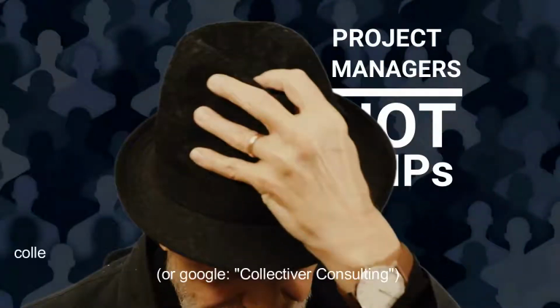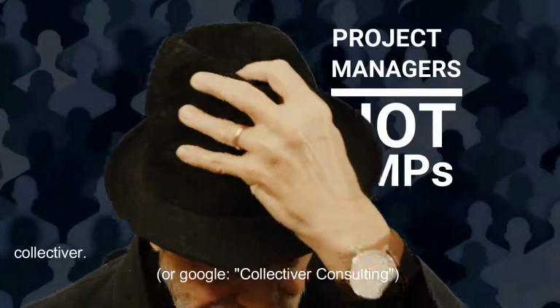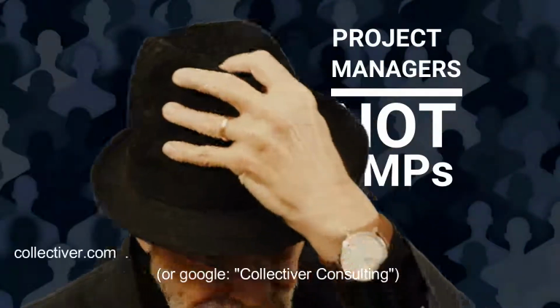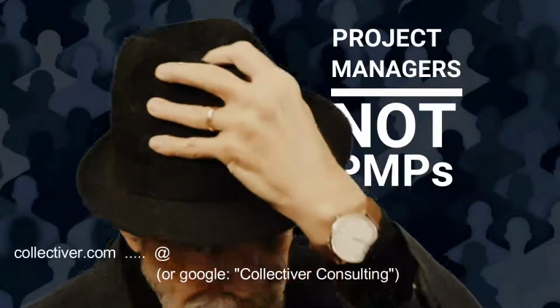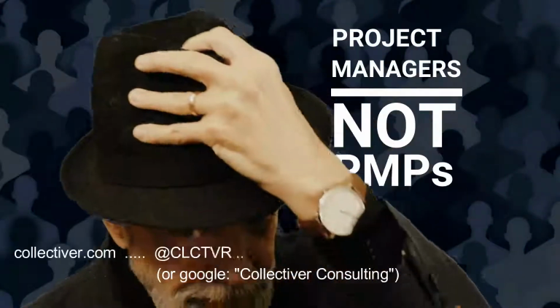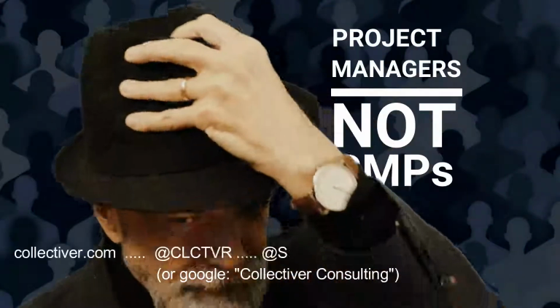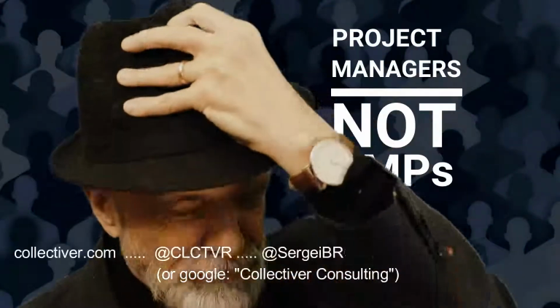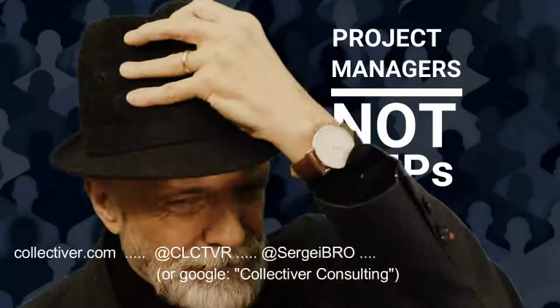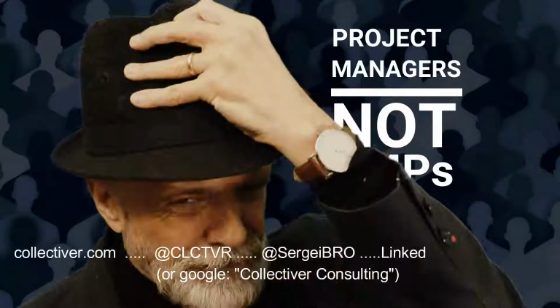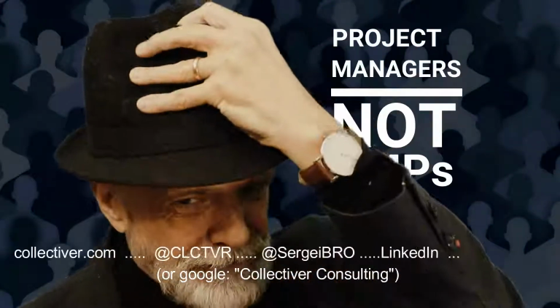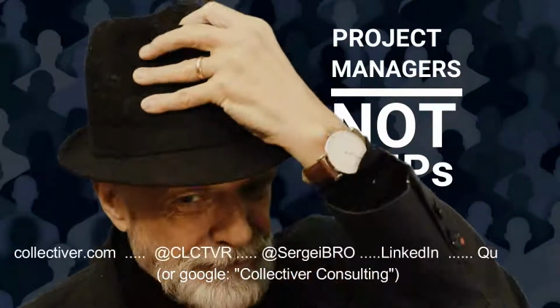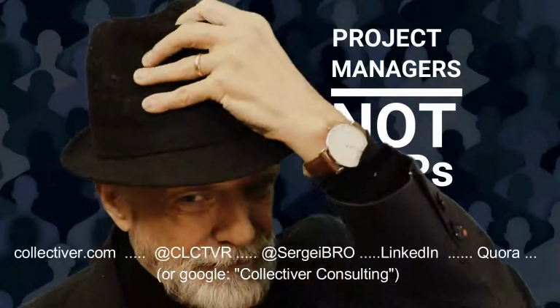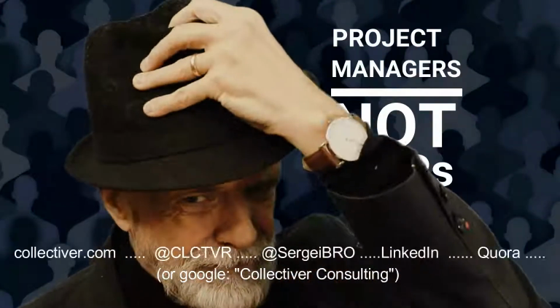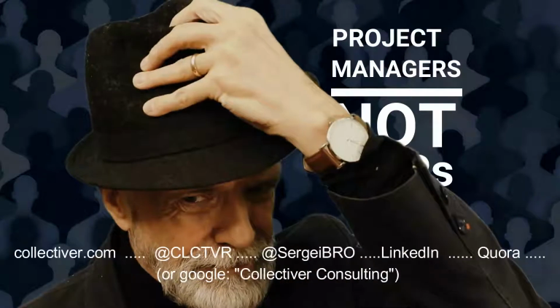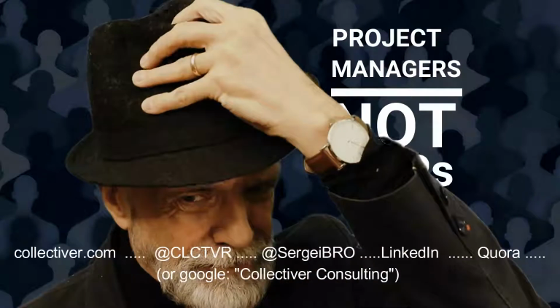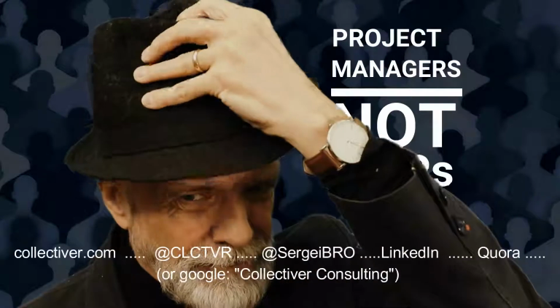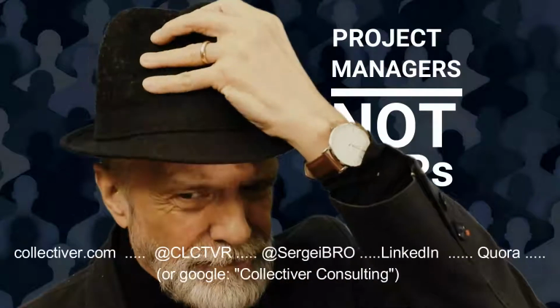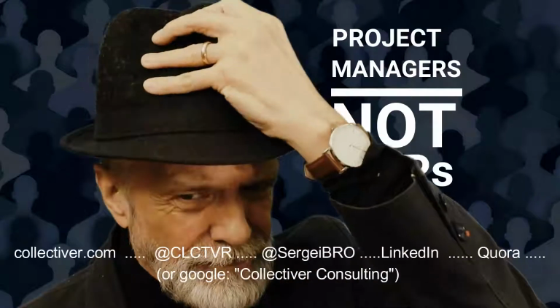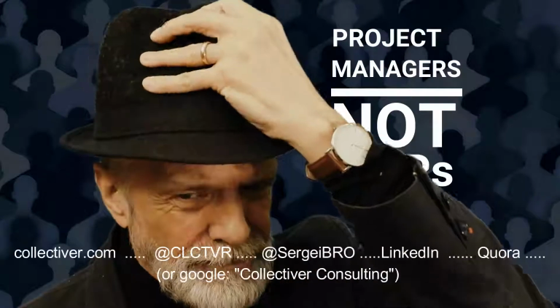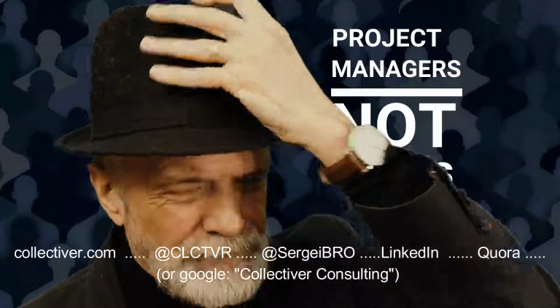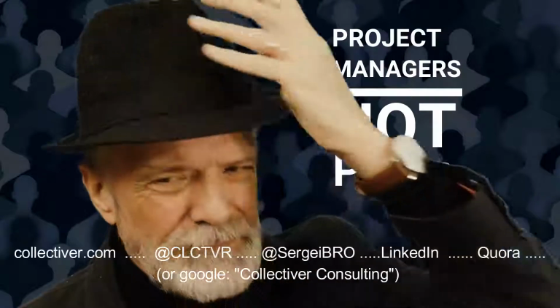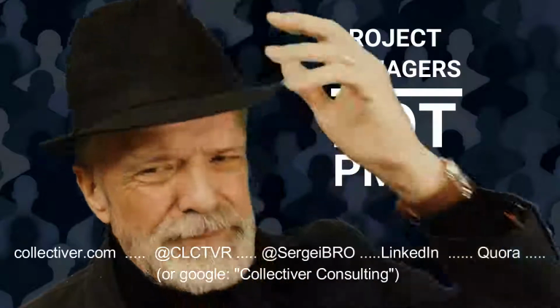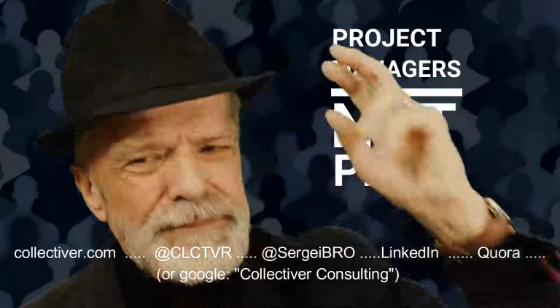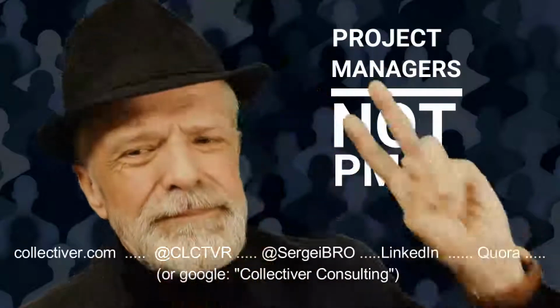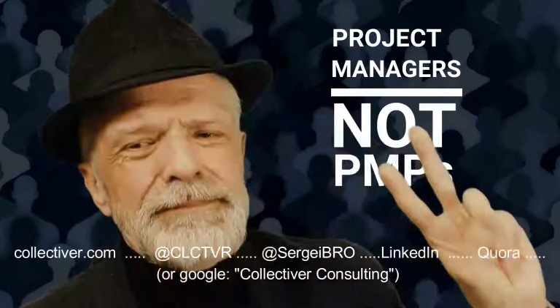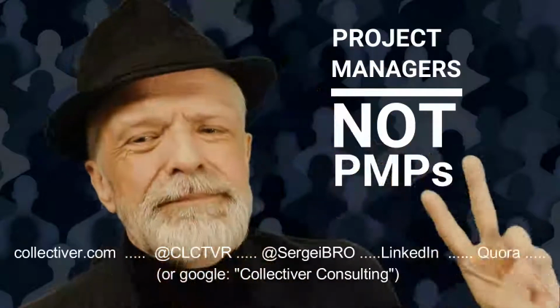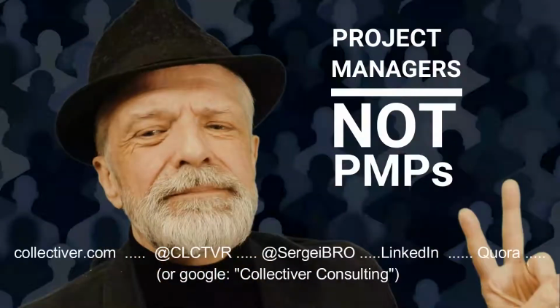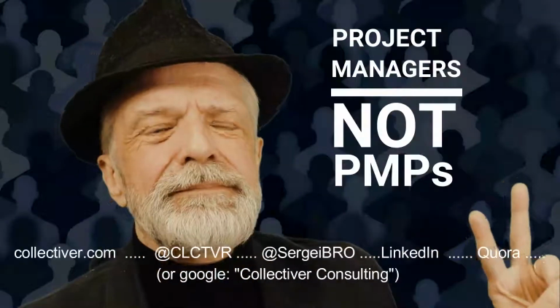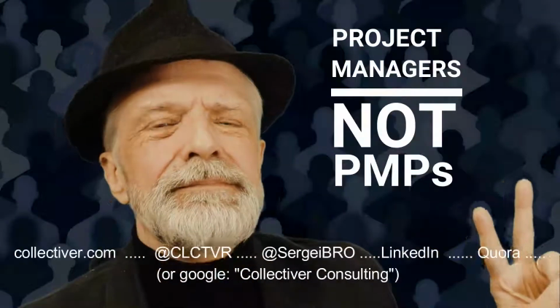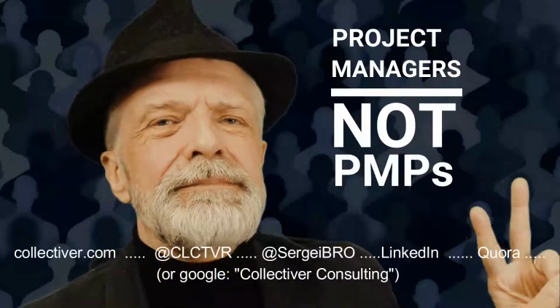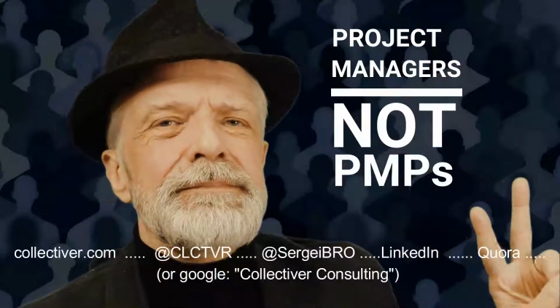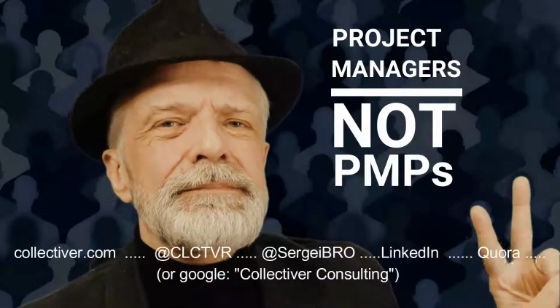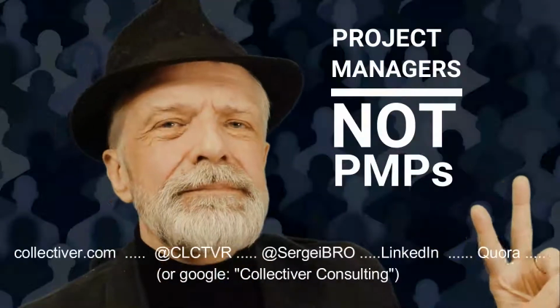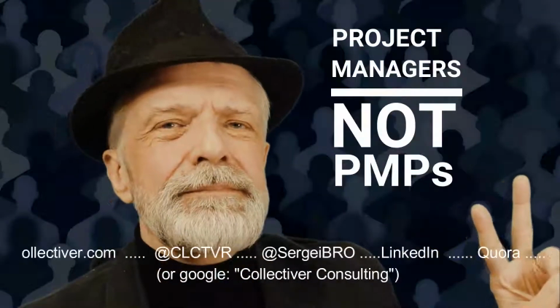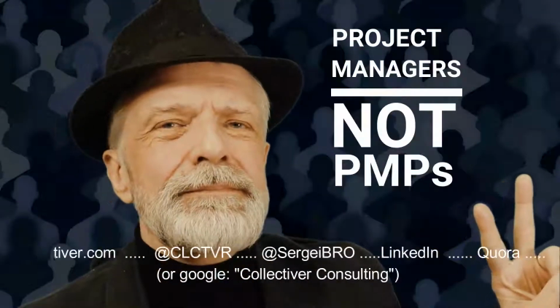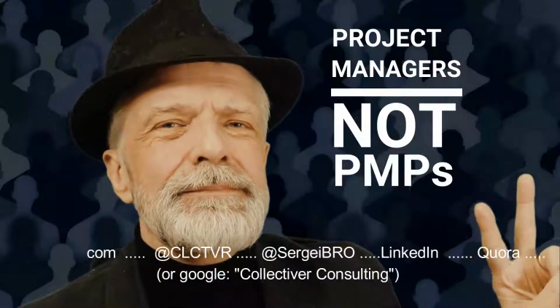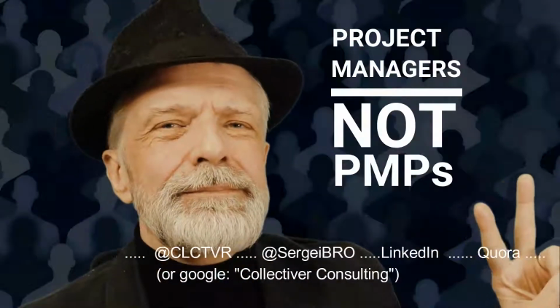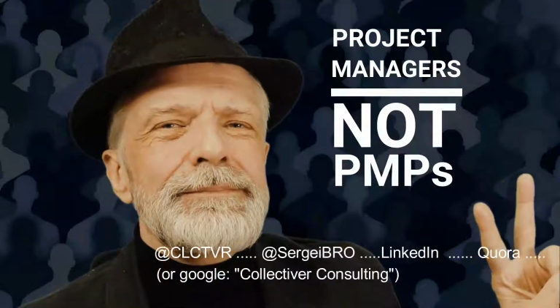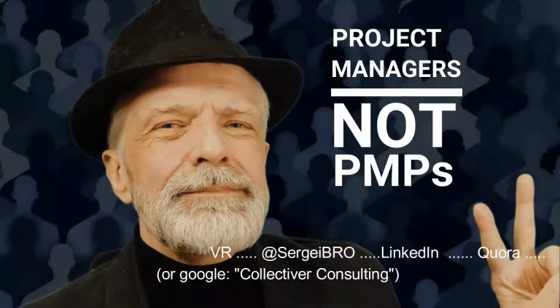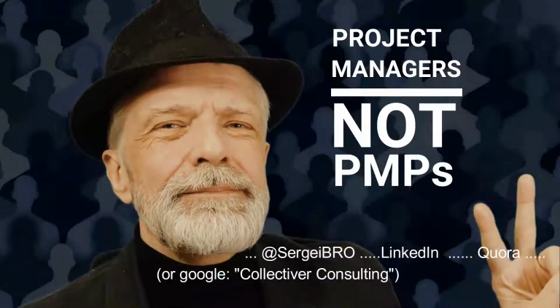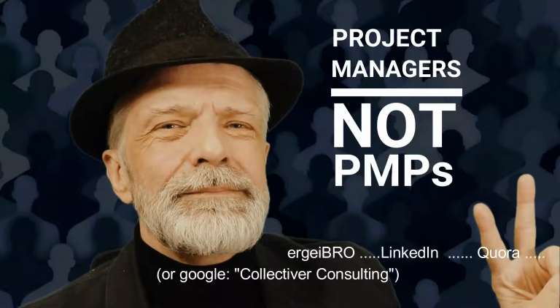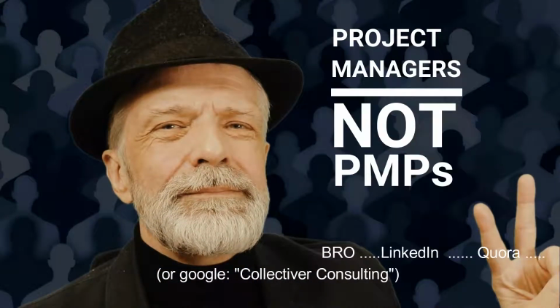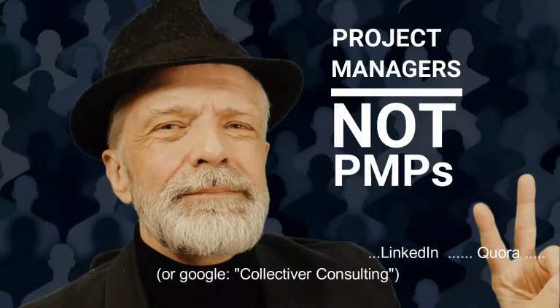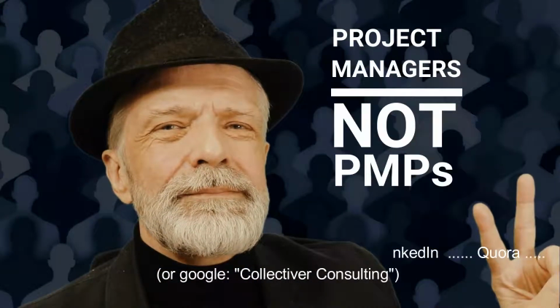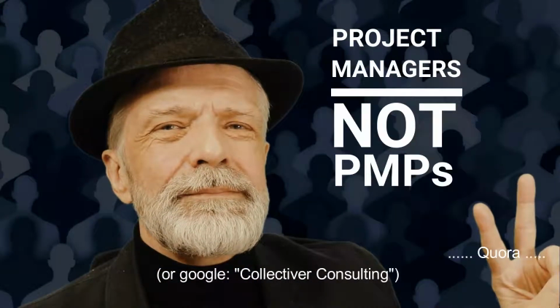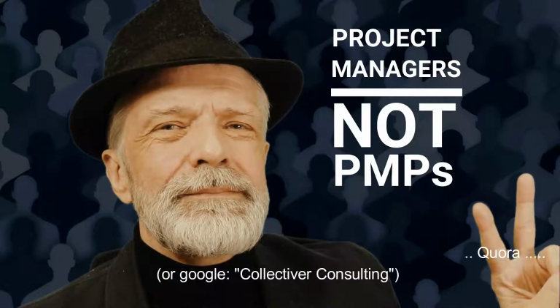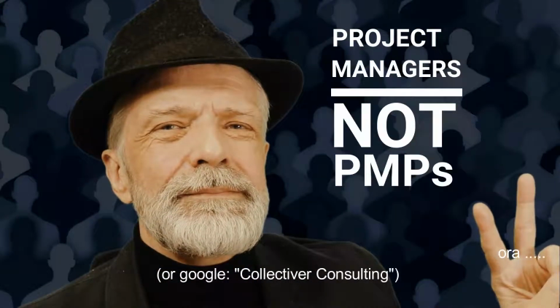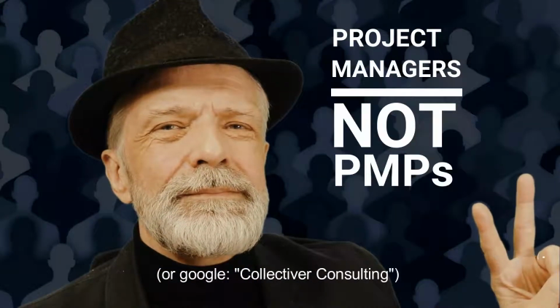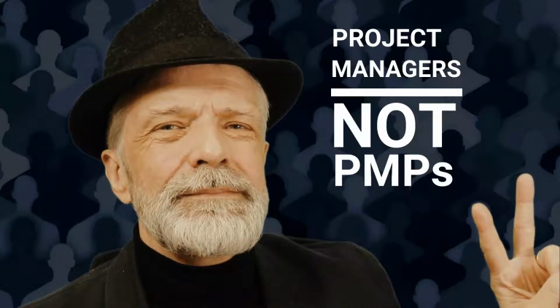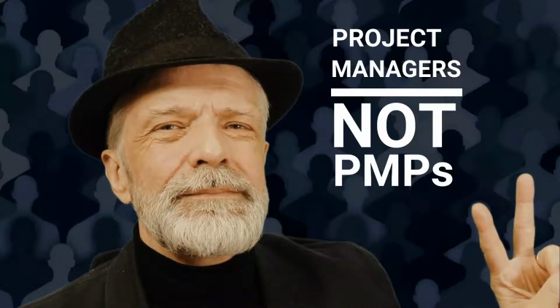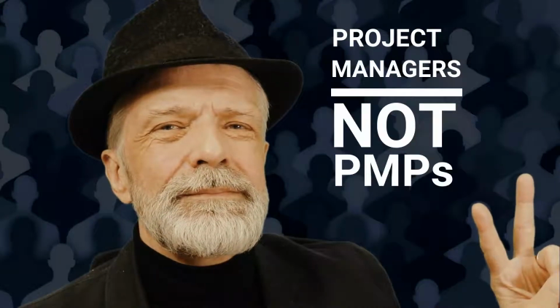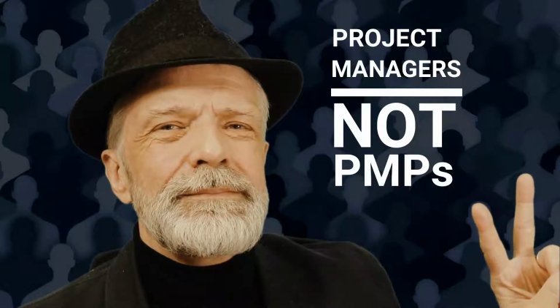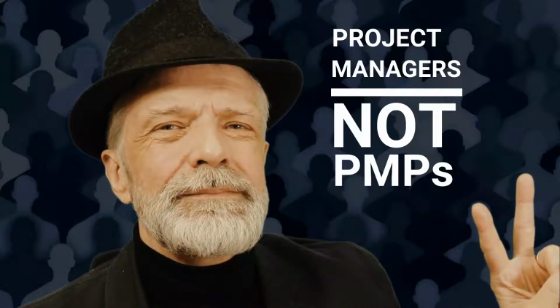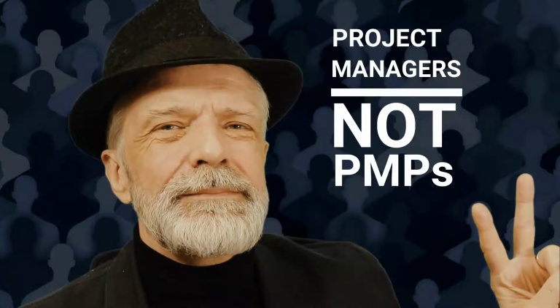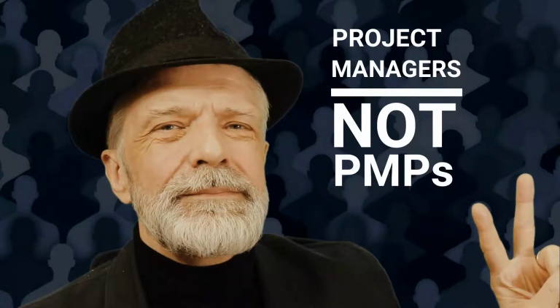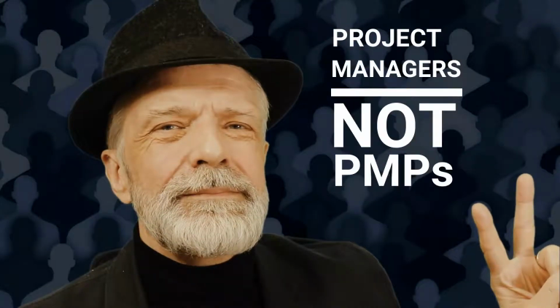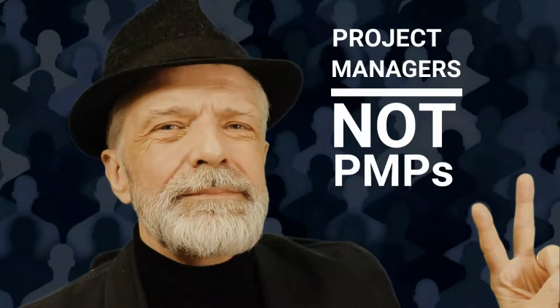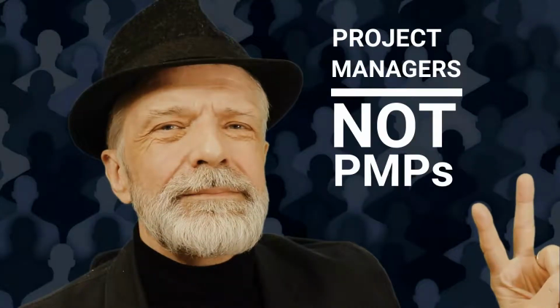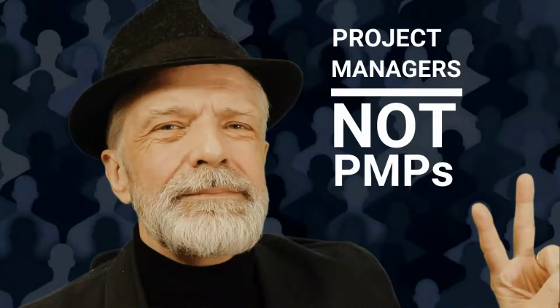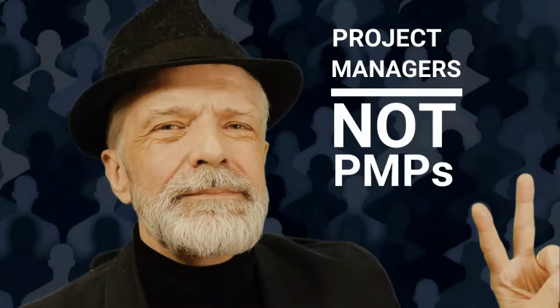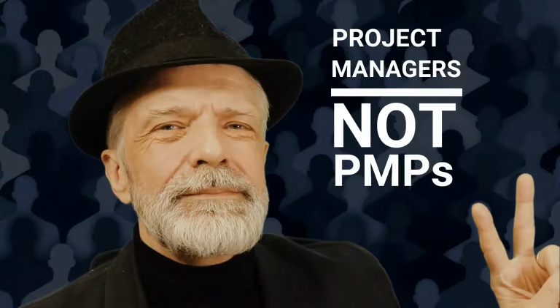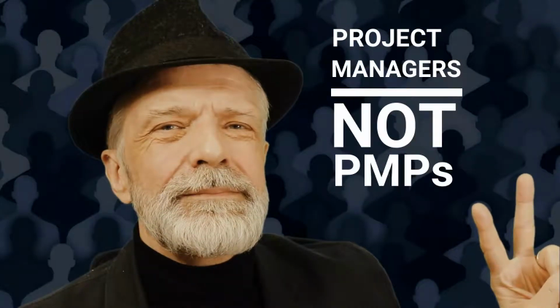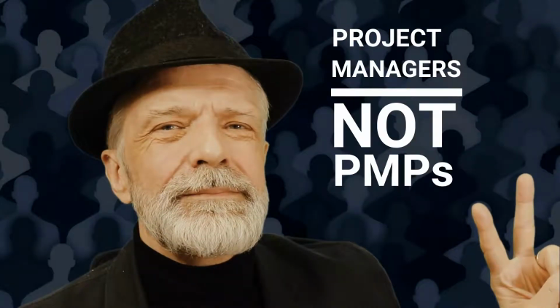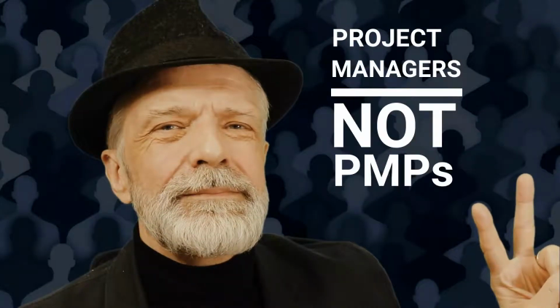This is part of the Project Managers Not PMPs course. To stay in the know, subscribe to Collectiva.